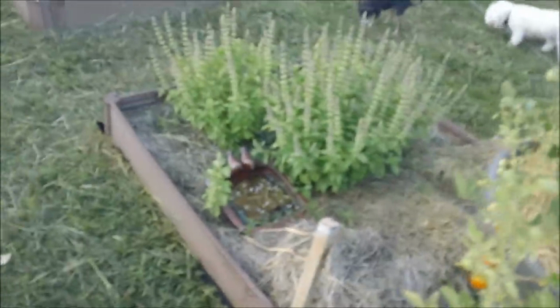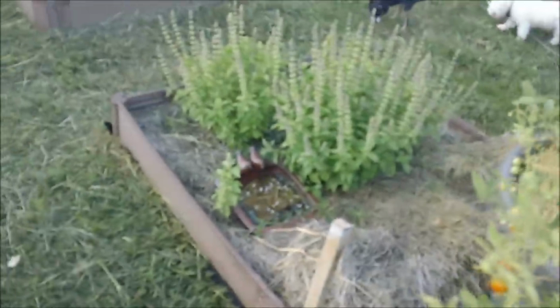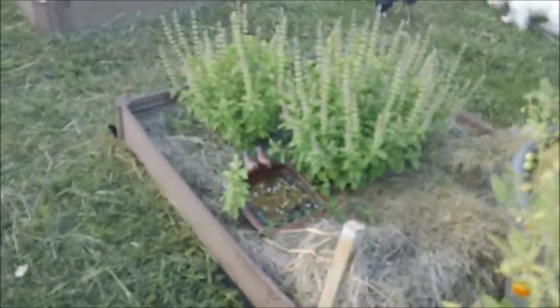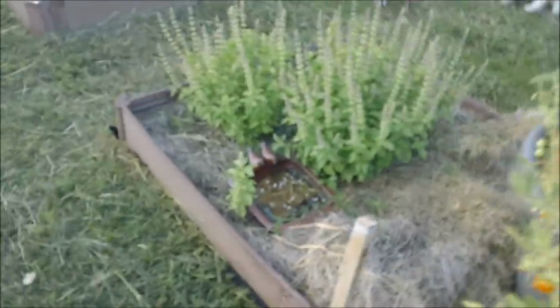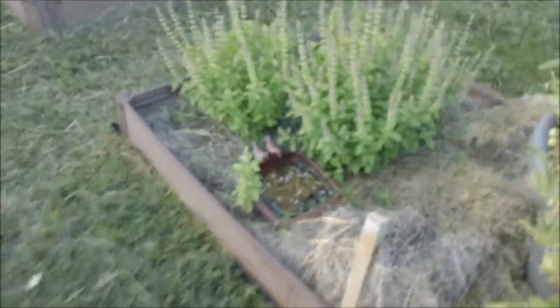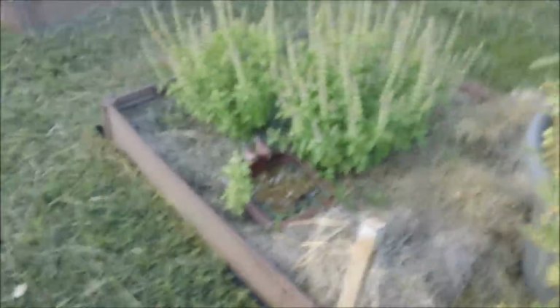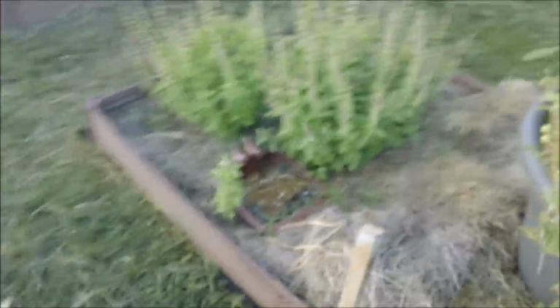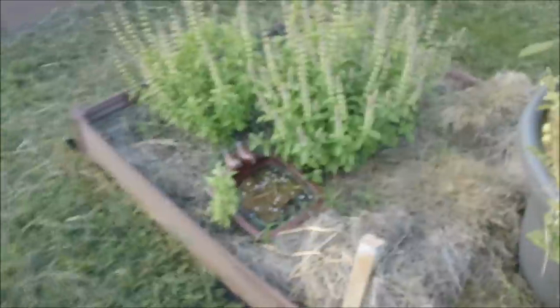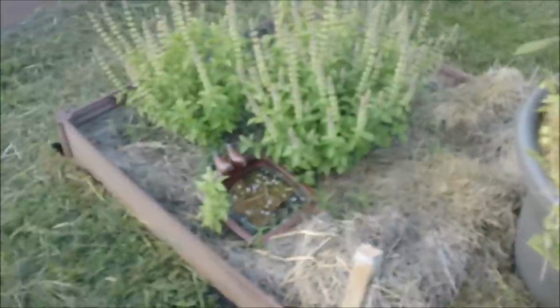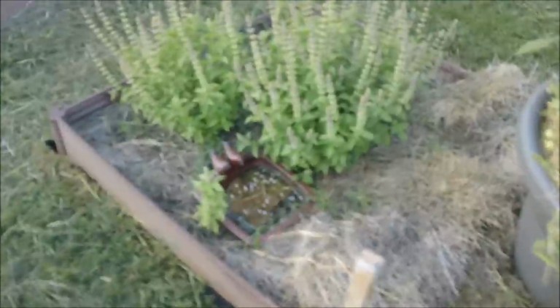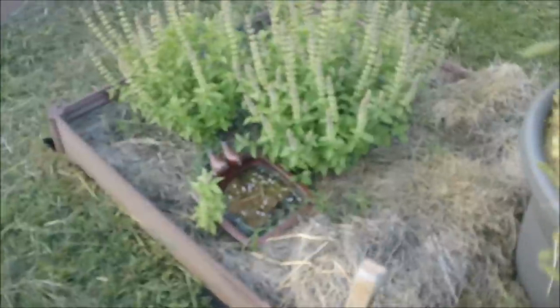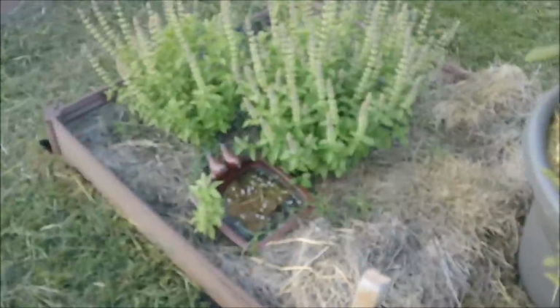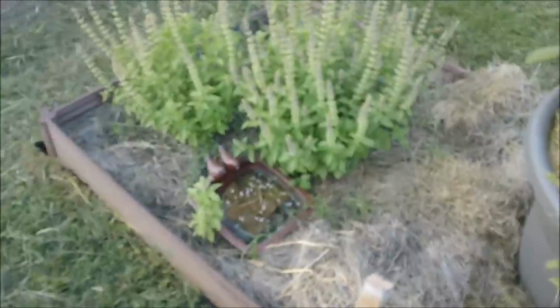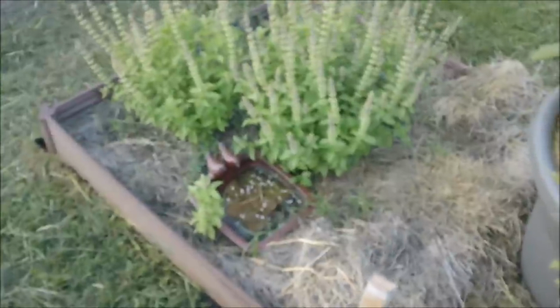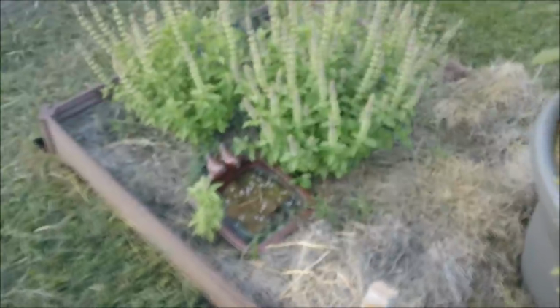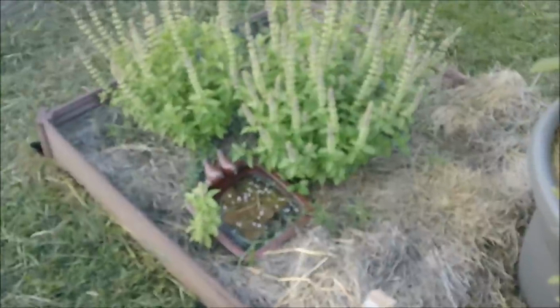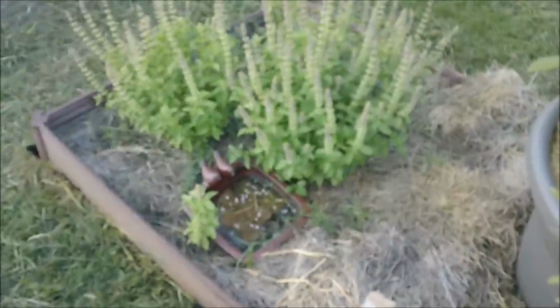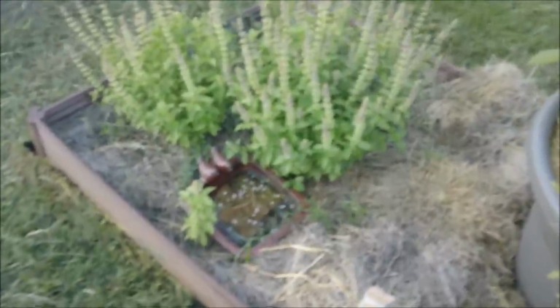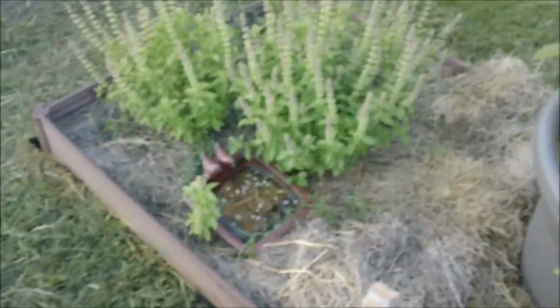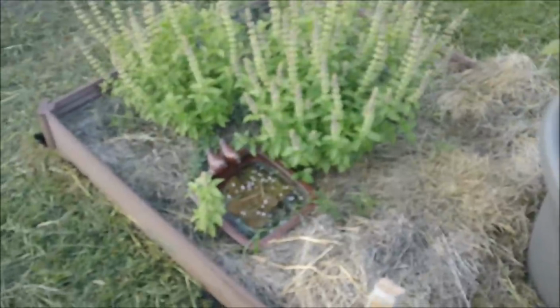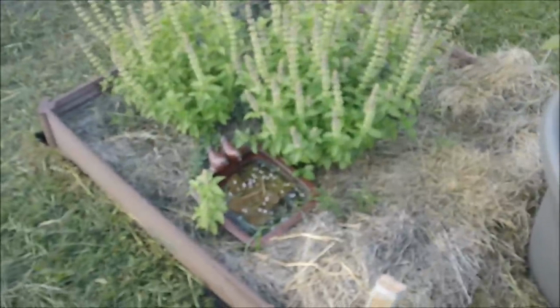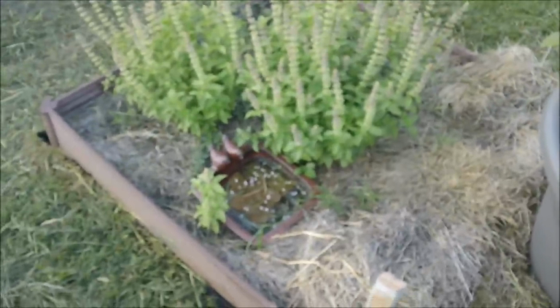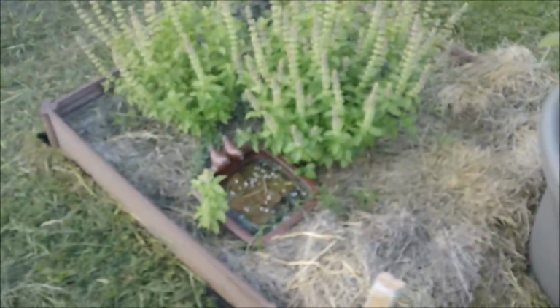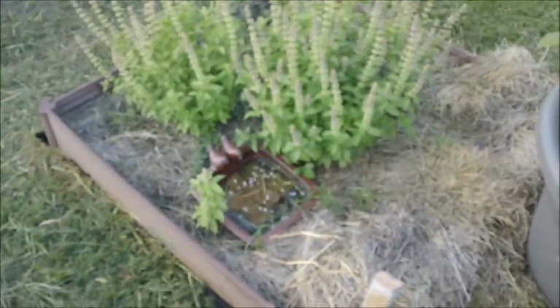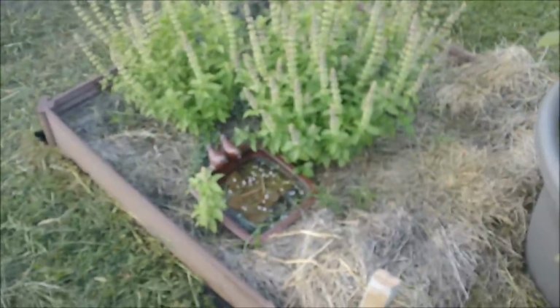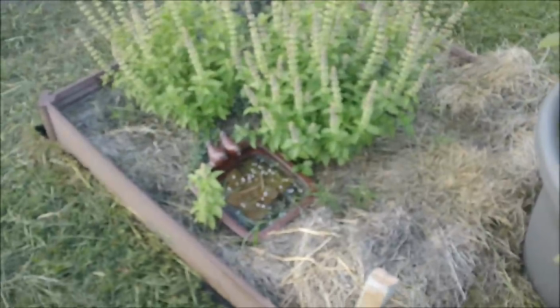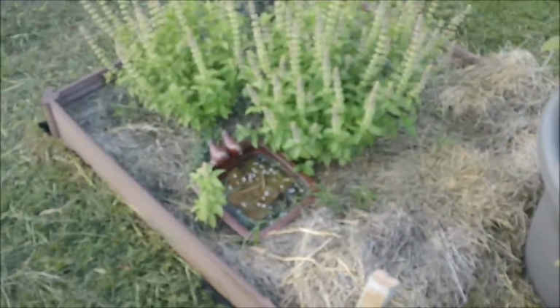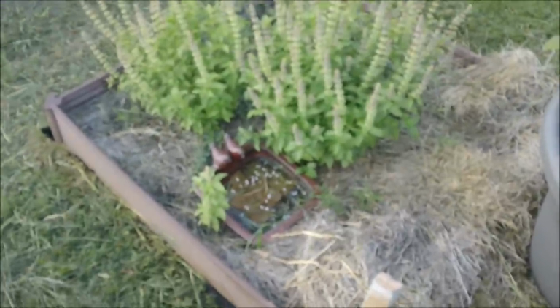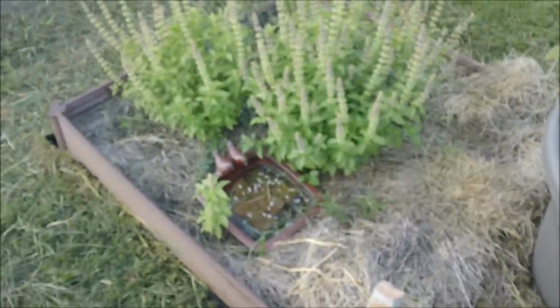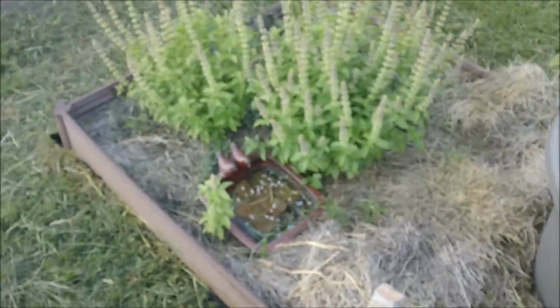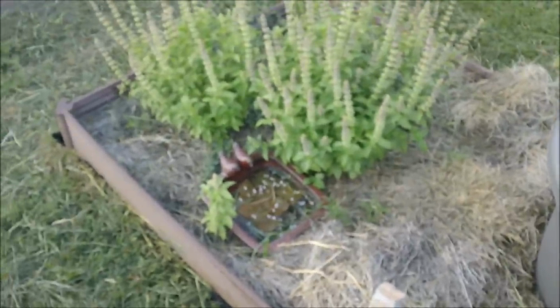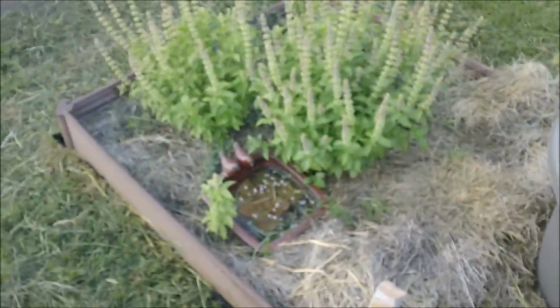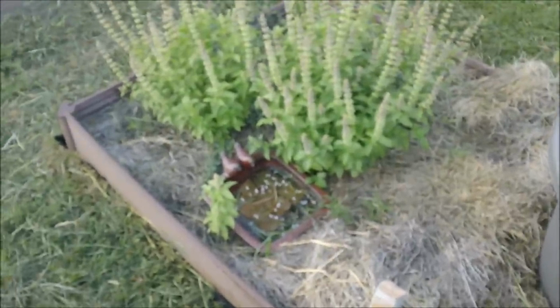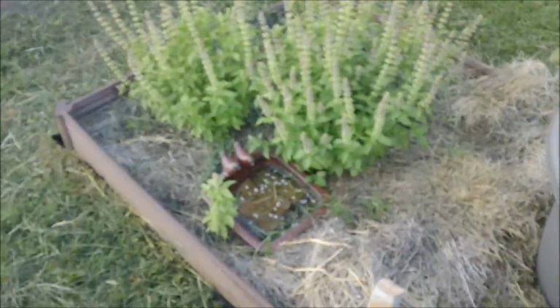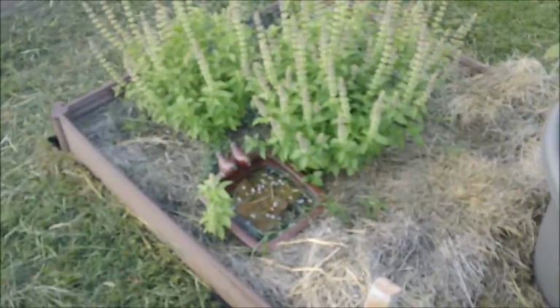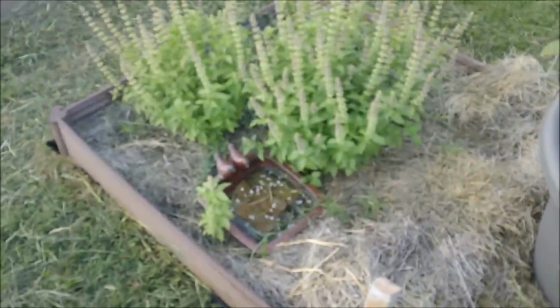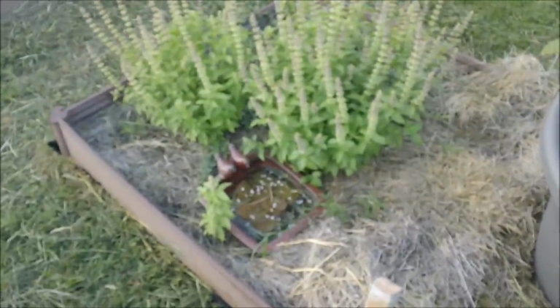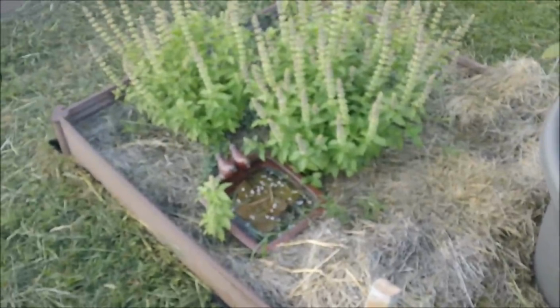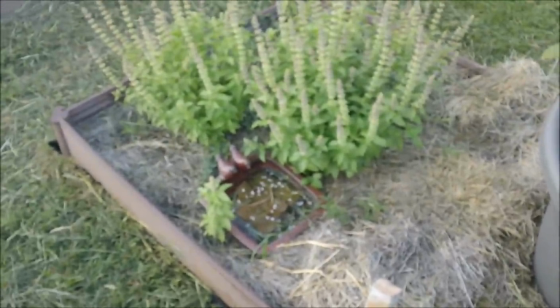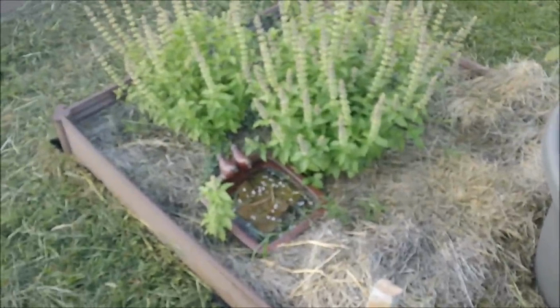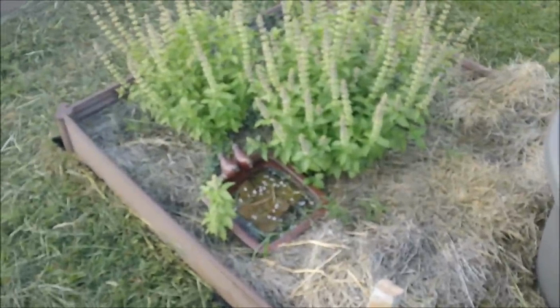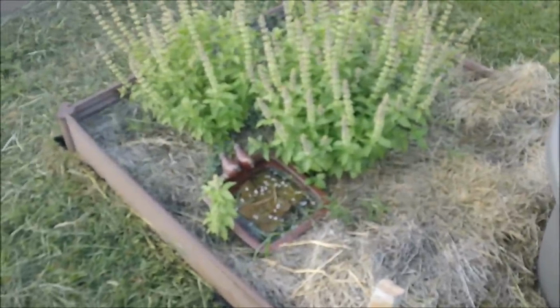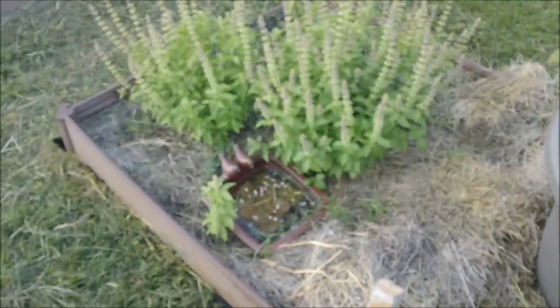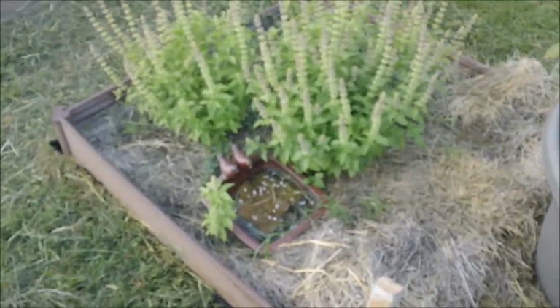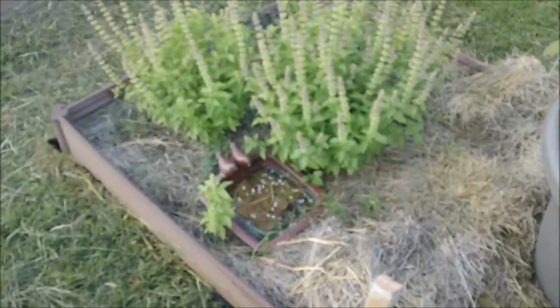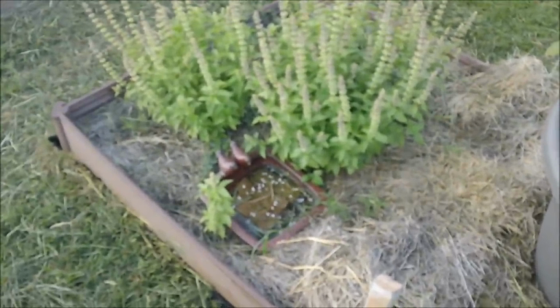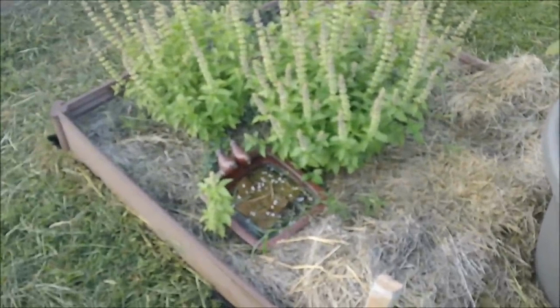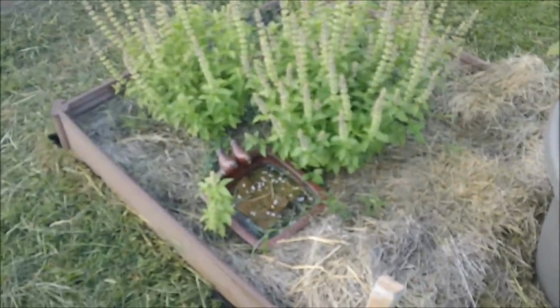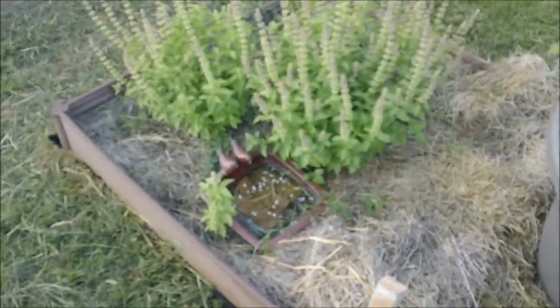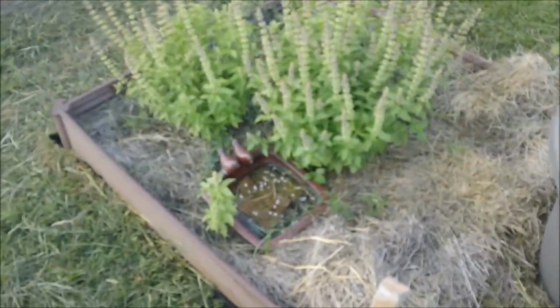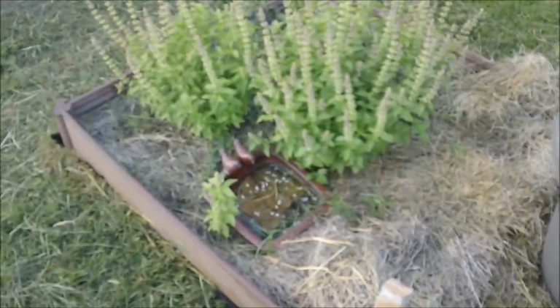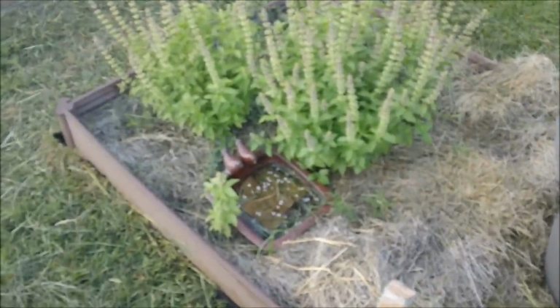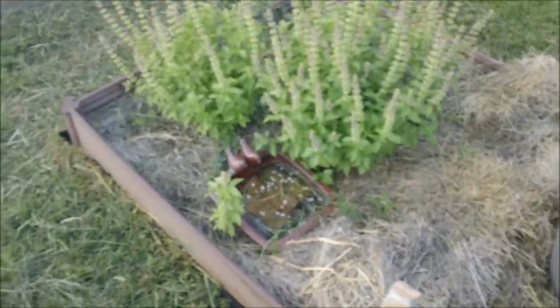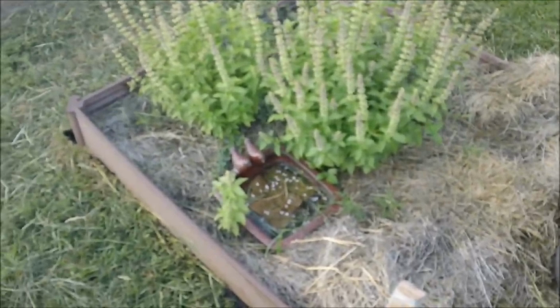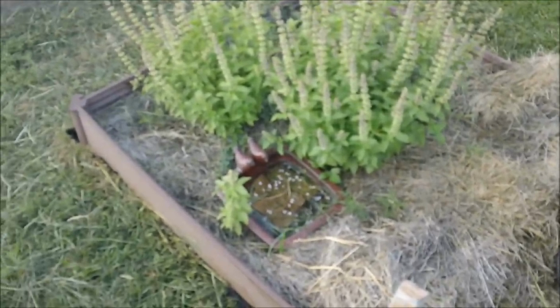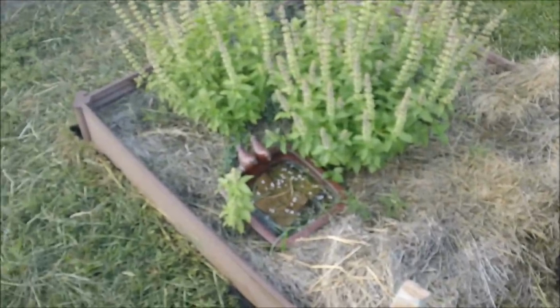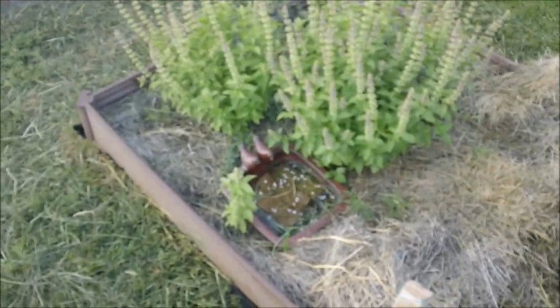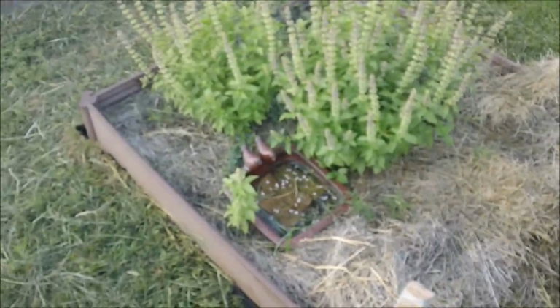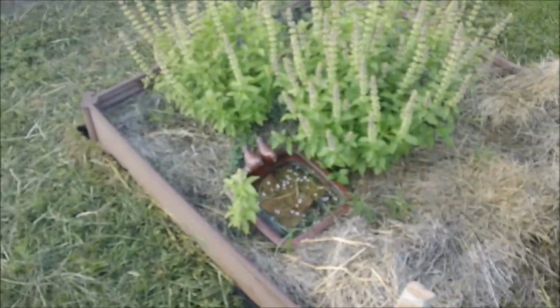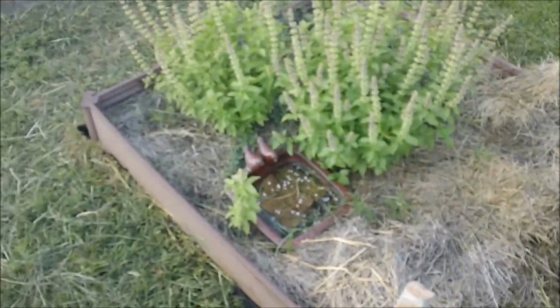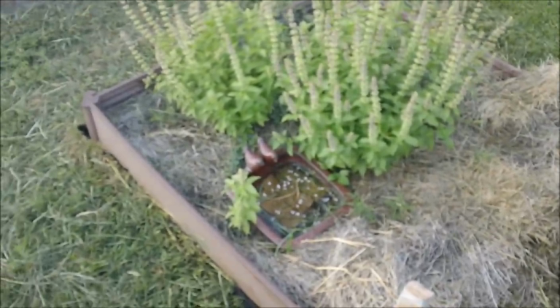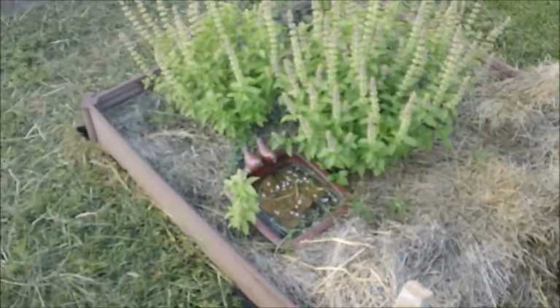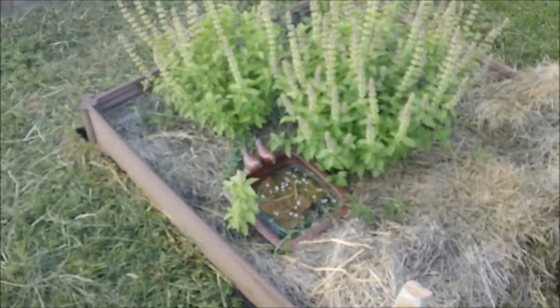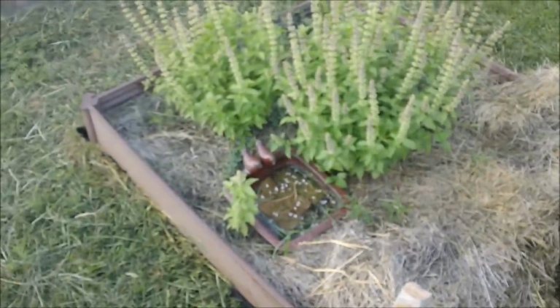I did put a little sugar water in here, and we are getting about a dozen bees — that's probably really about it.